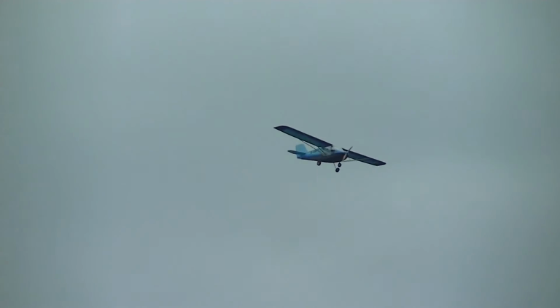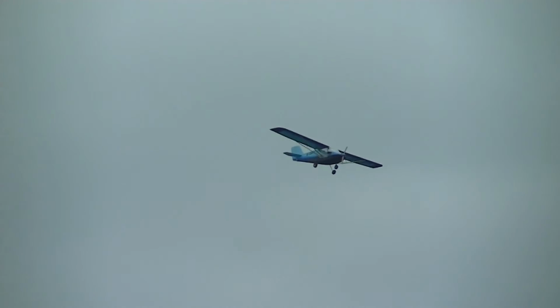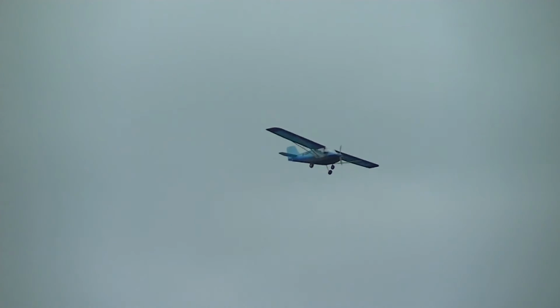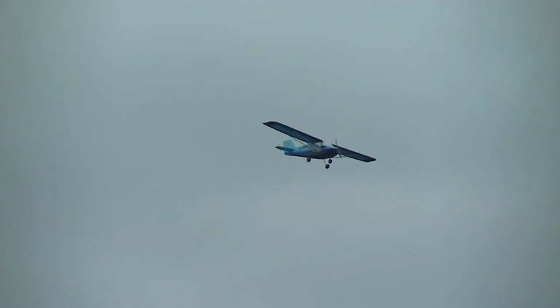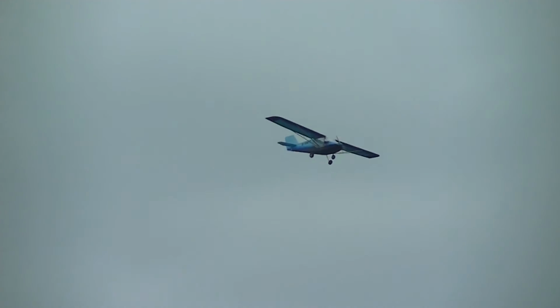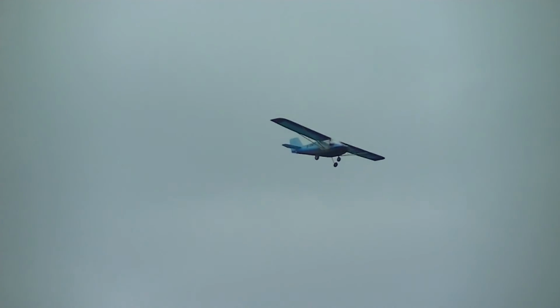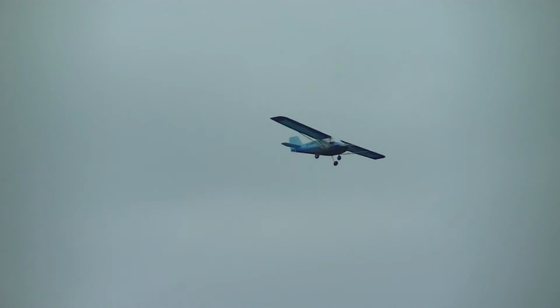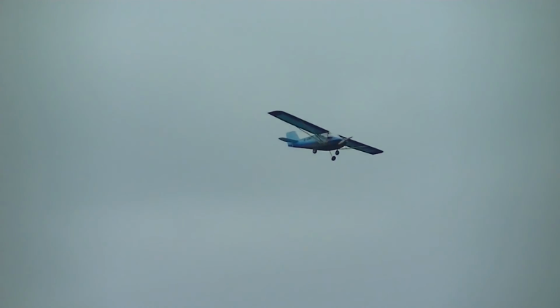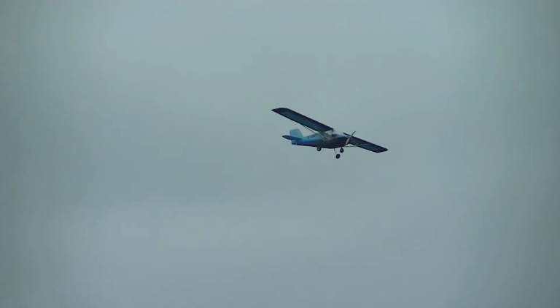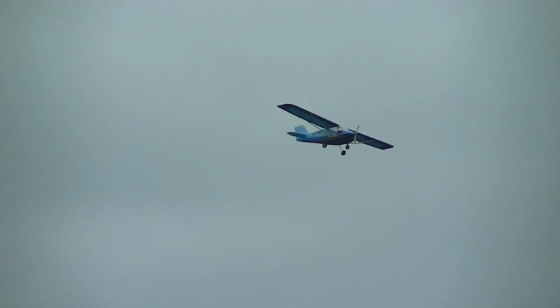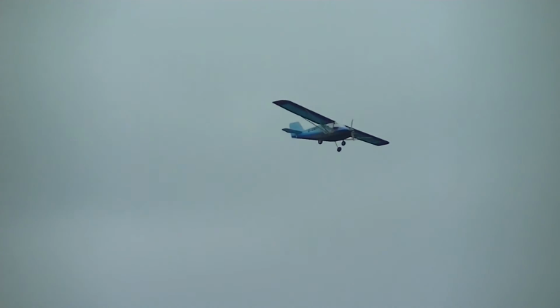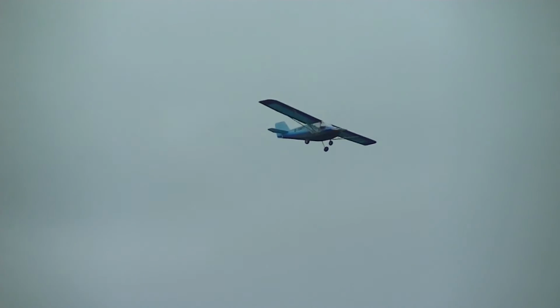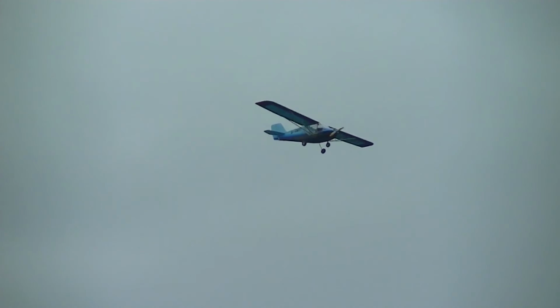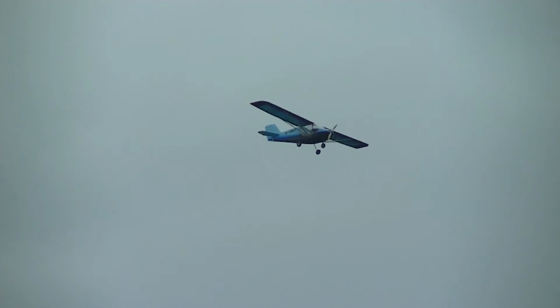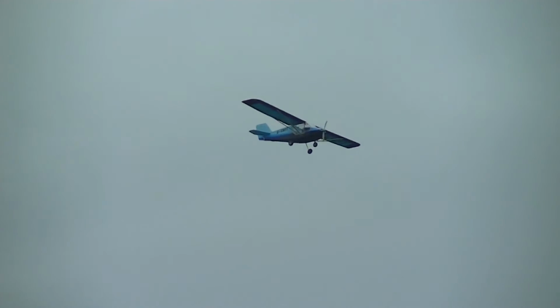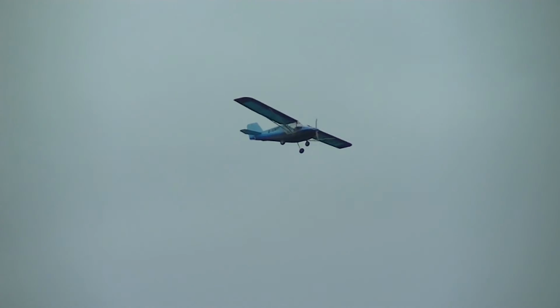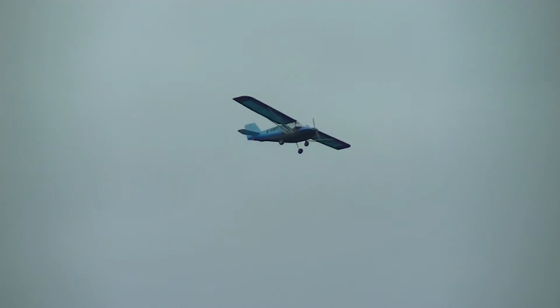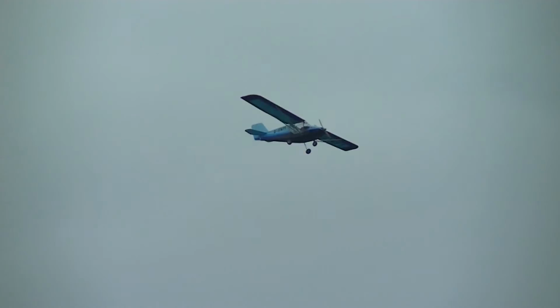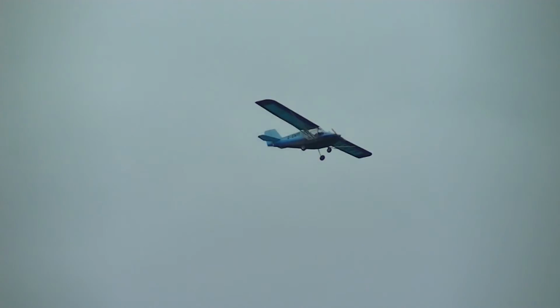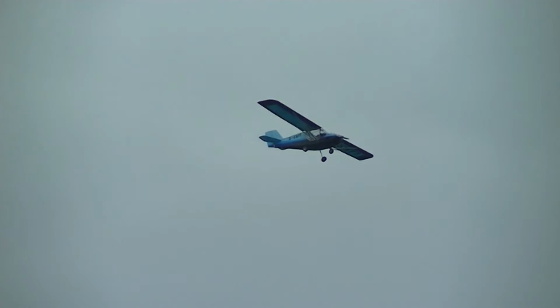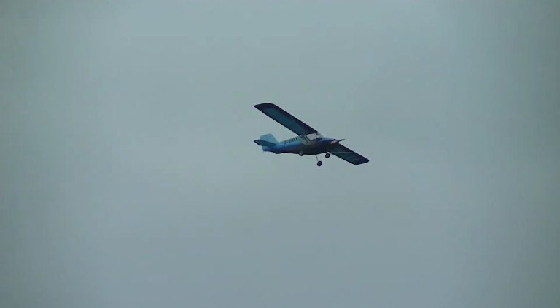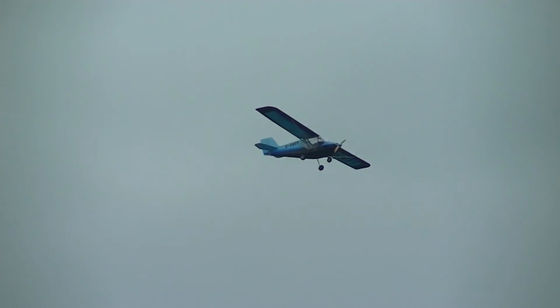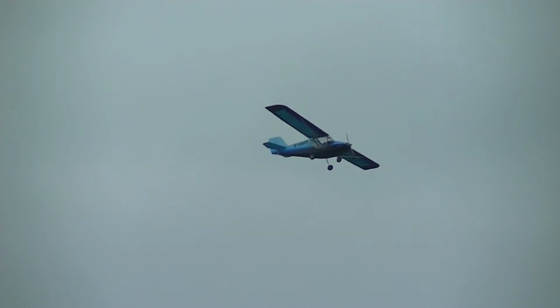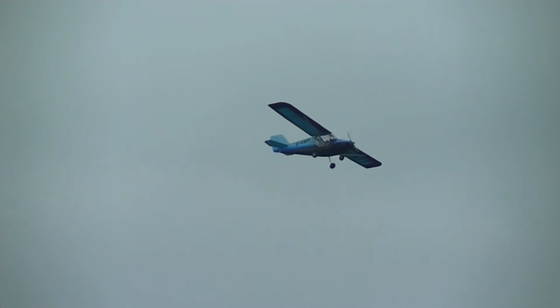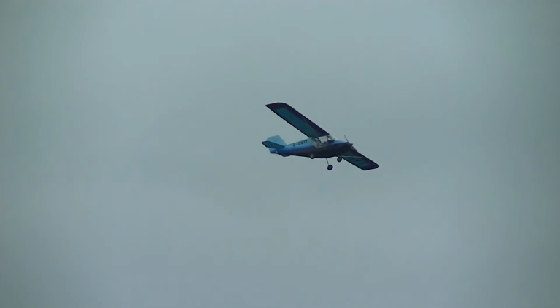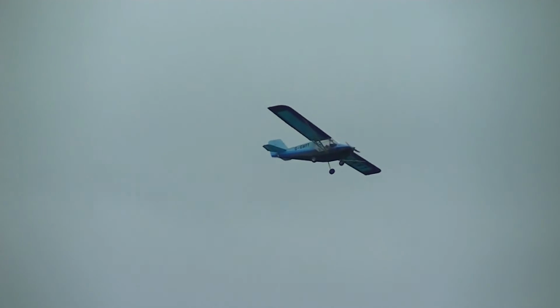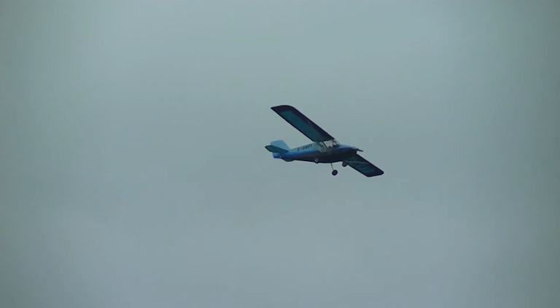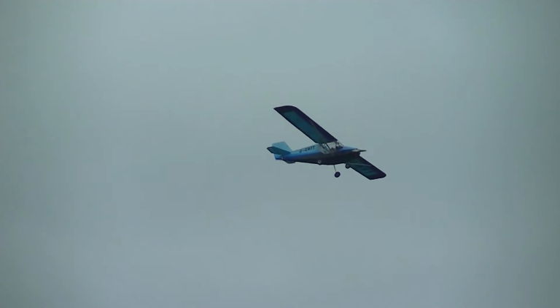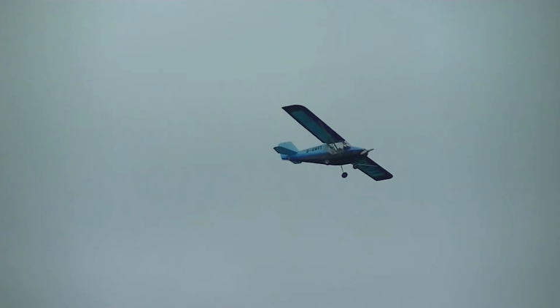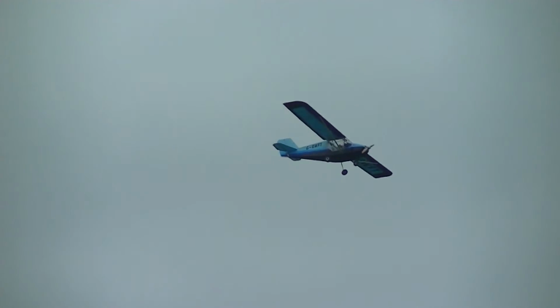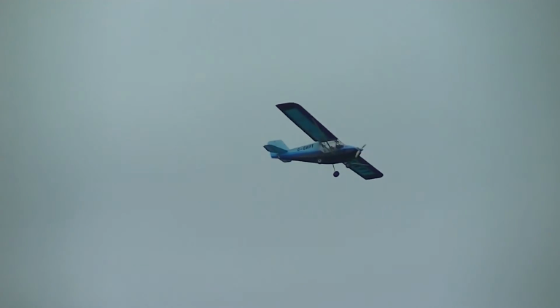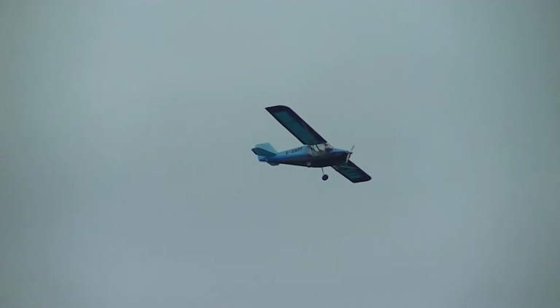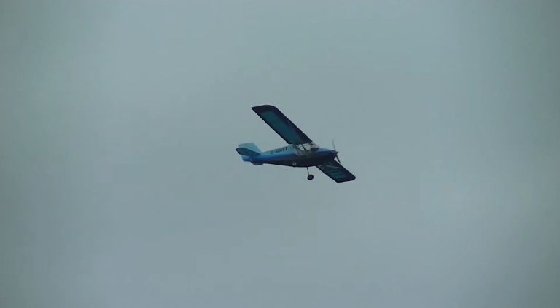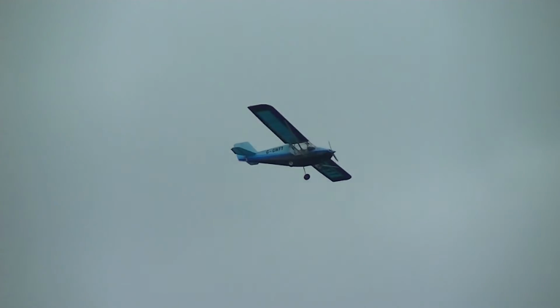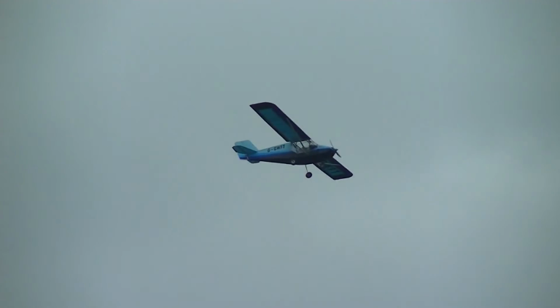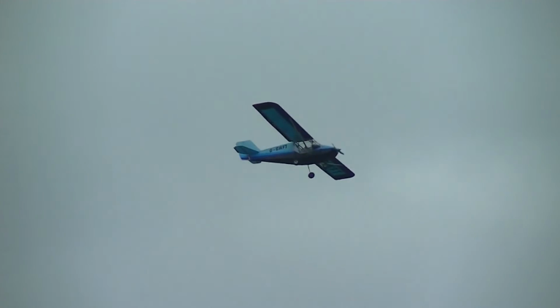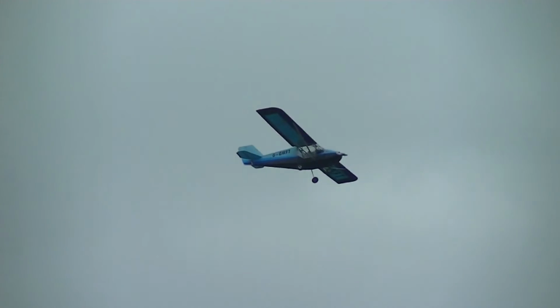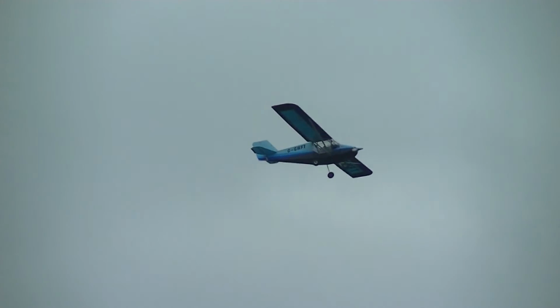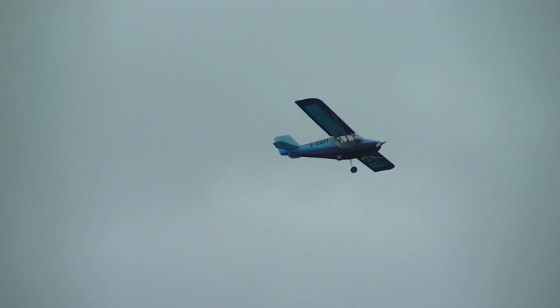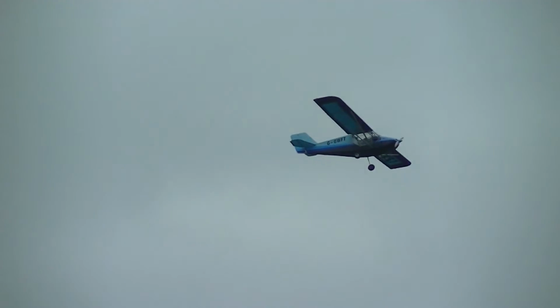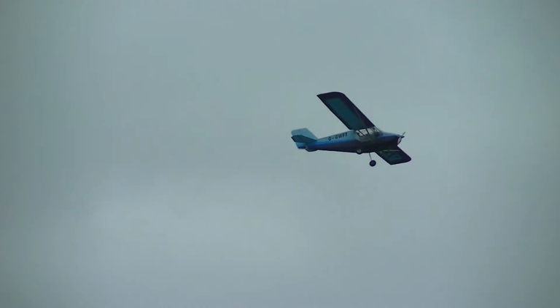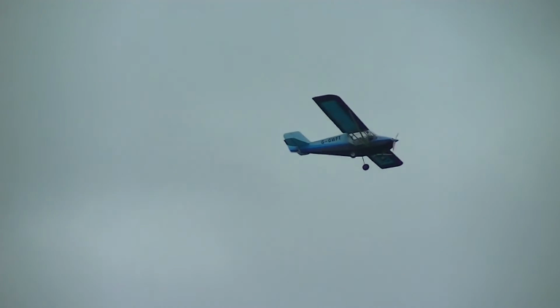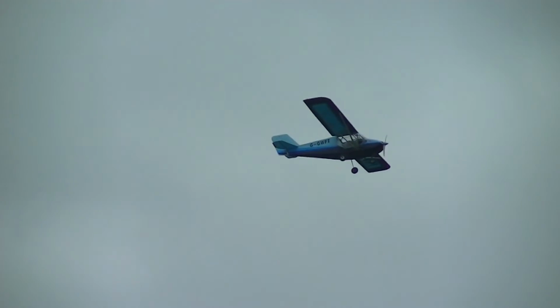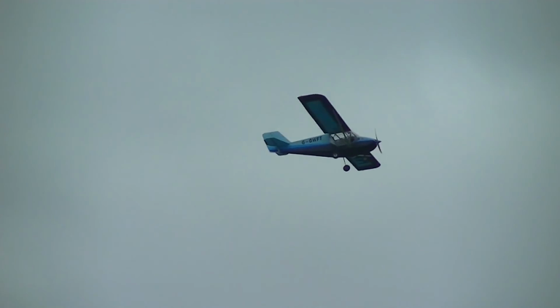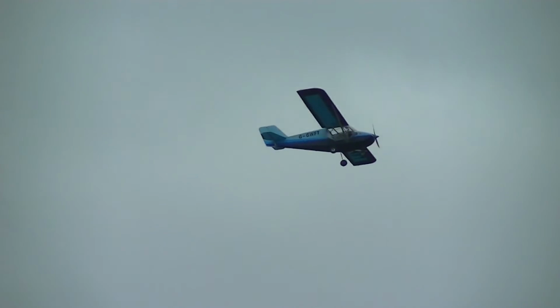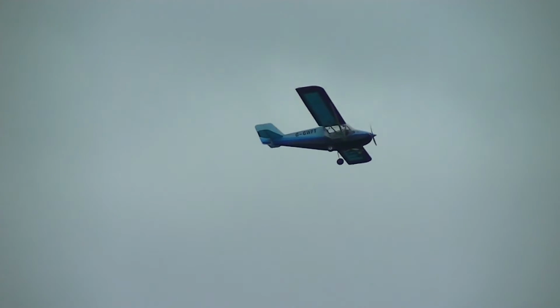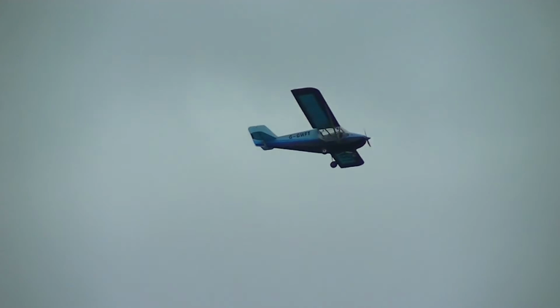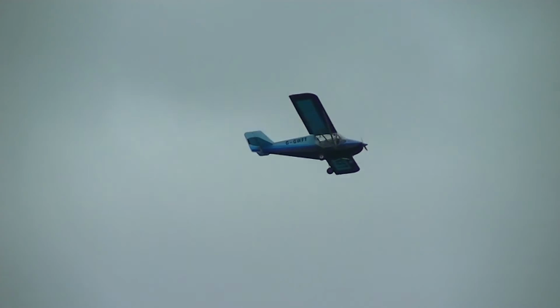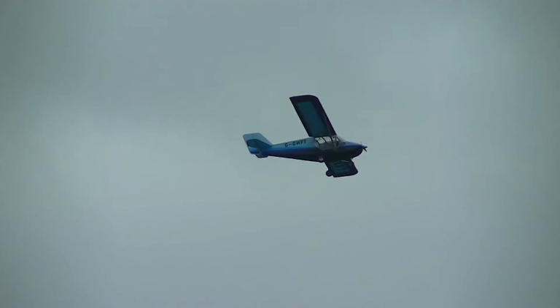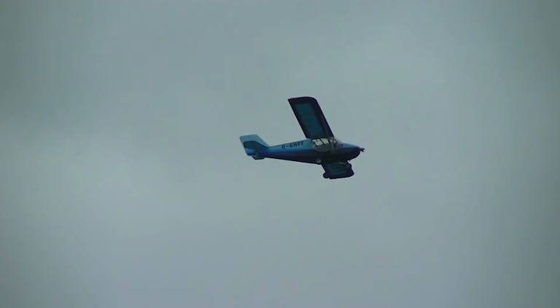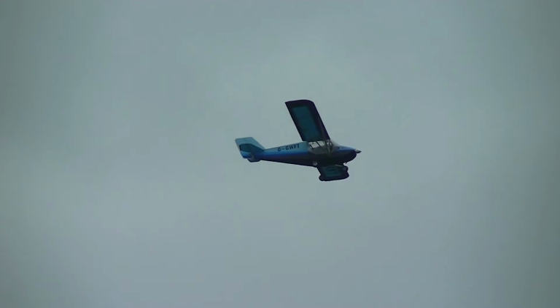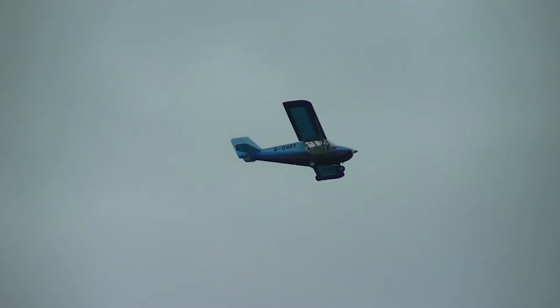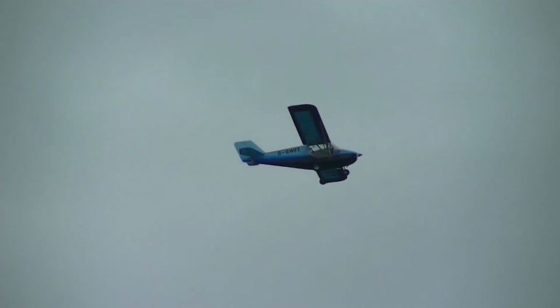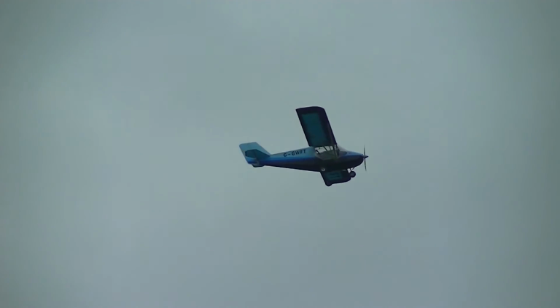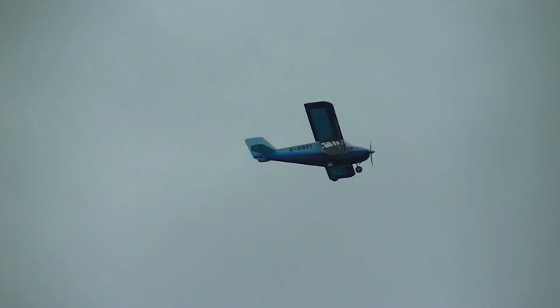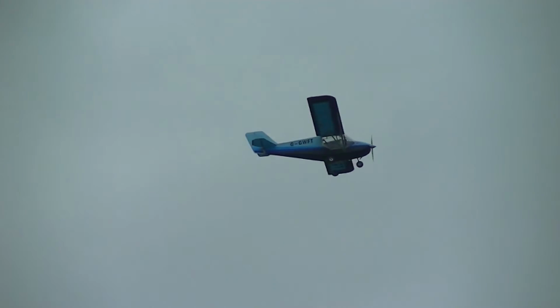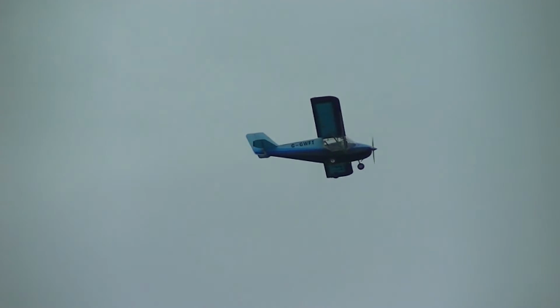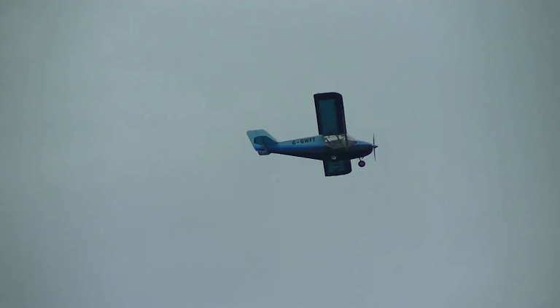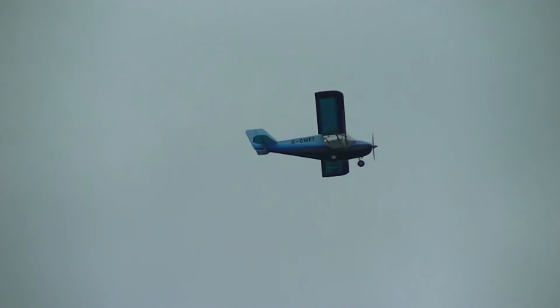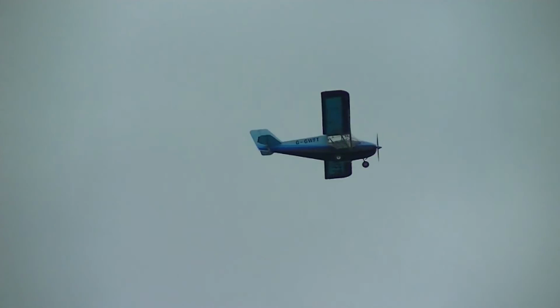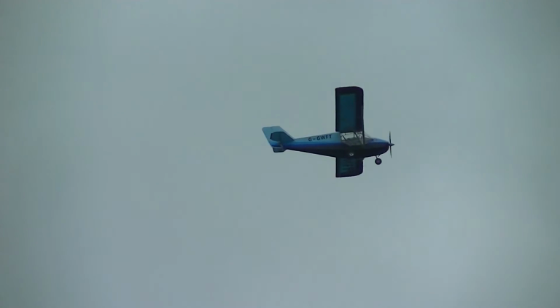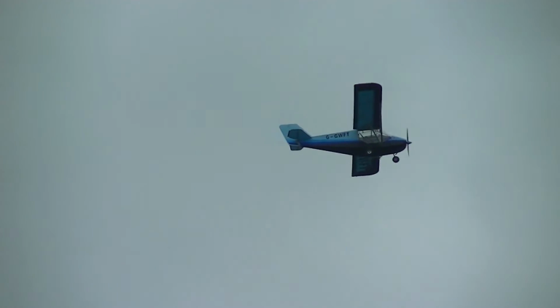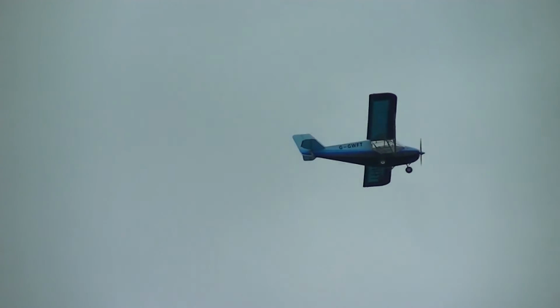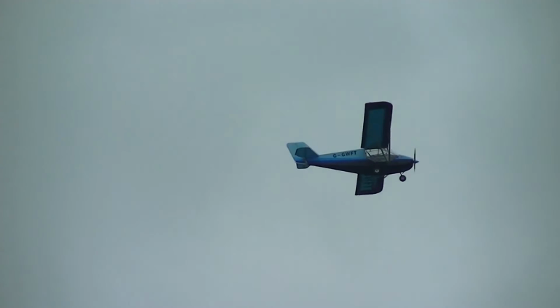There are also some flight simulators at the STEM exhibition, so you can have a go at flying an aircraft yourself here at Cosford.